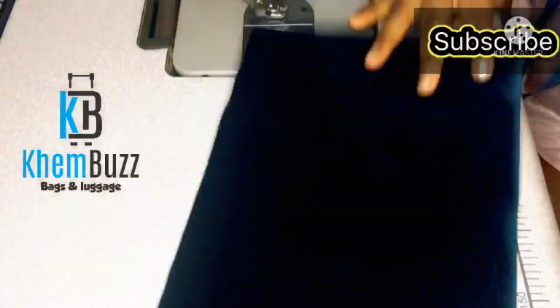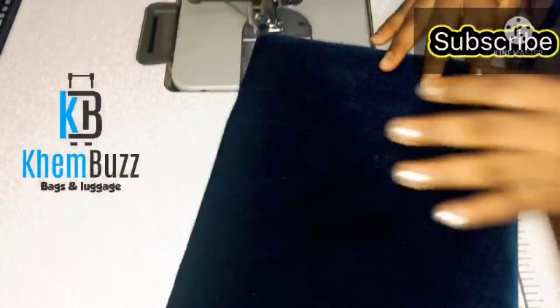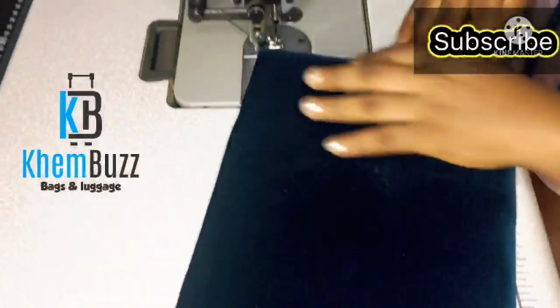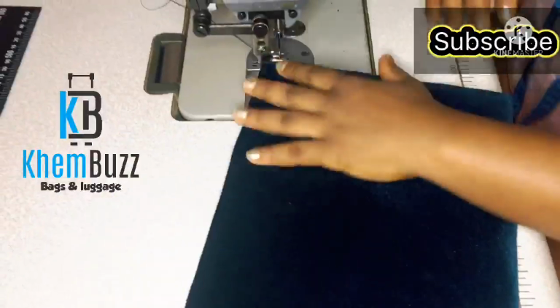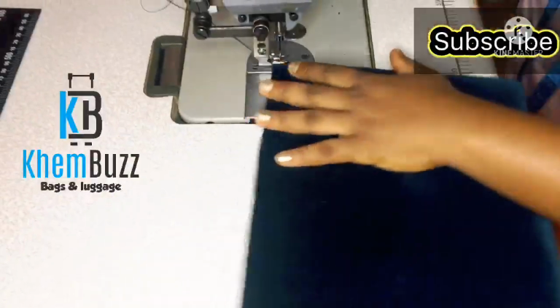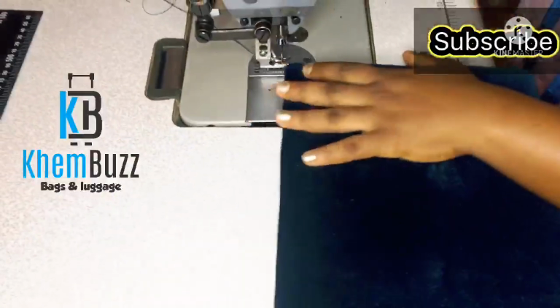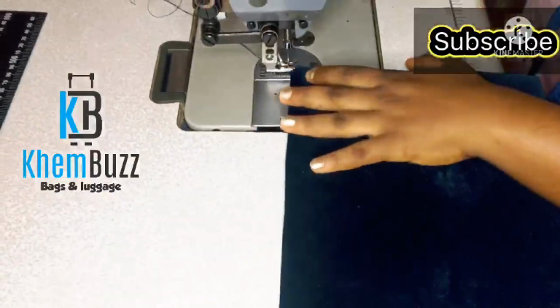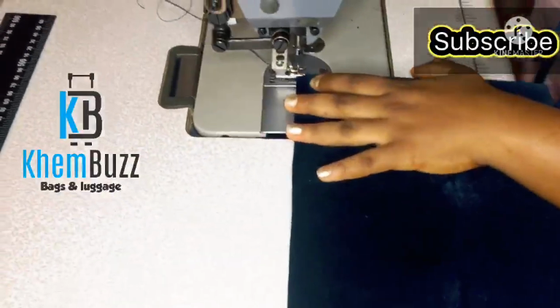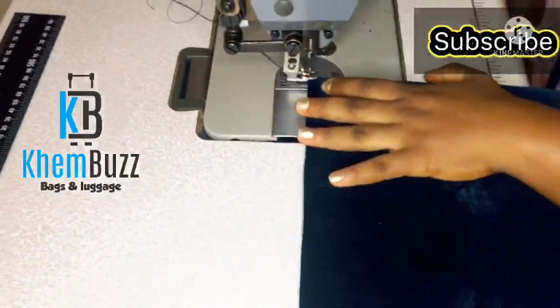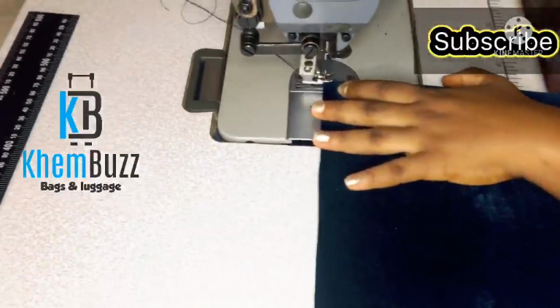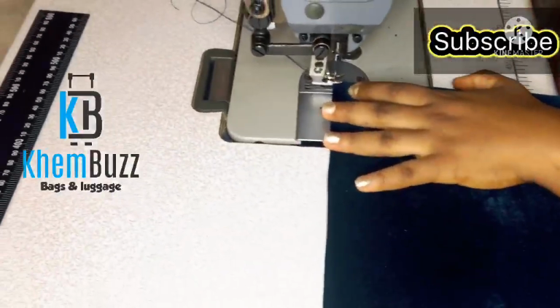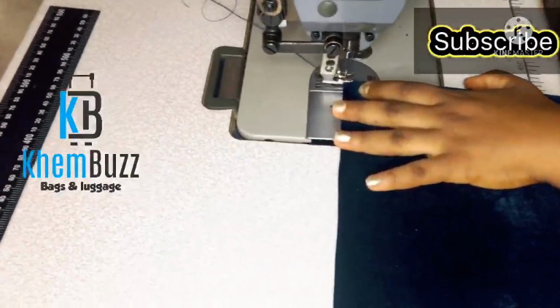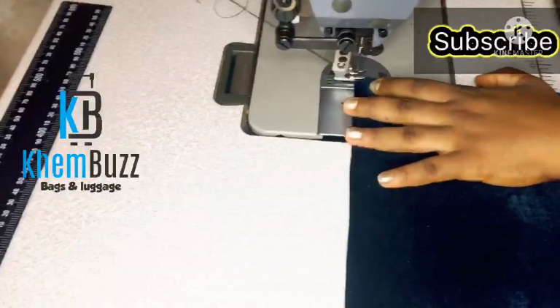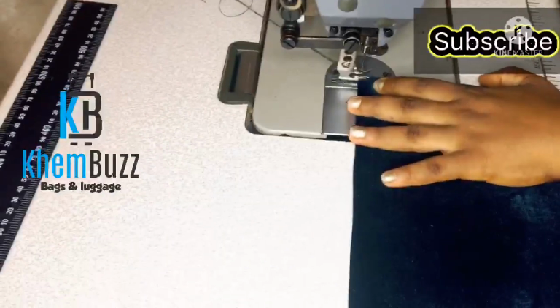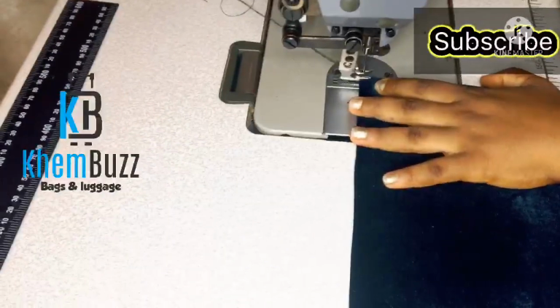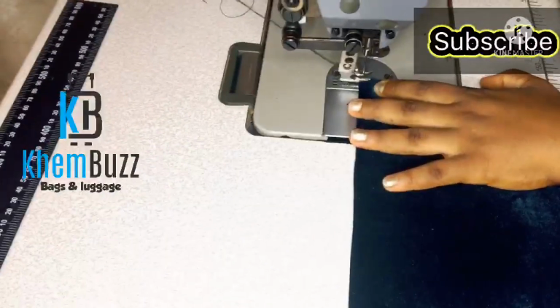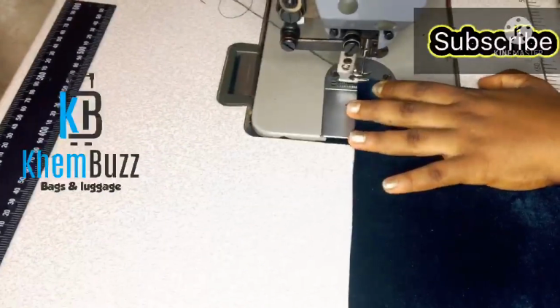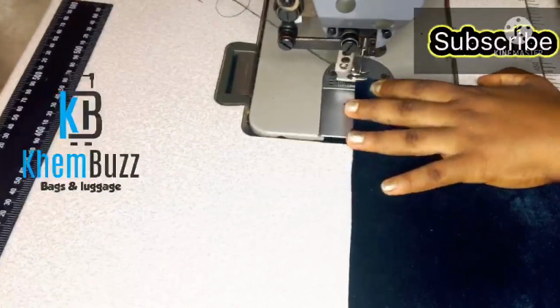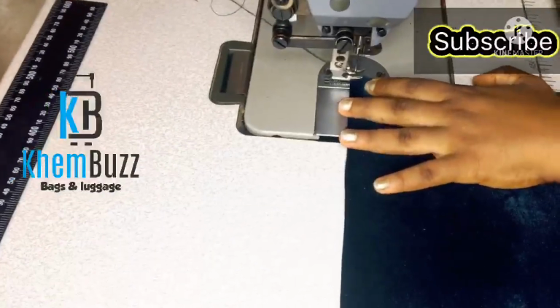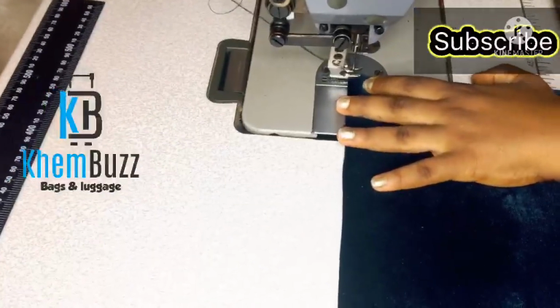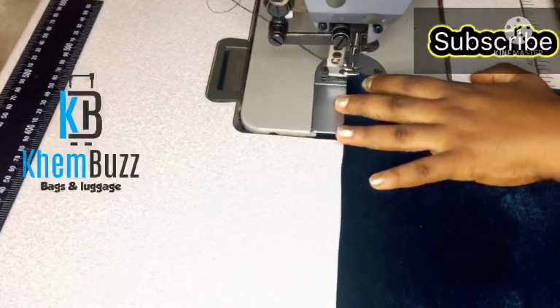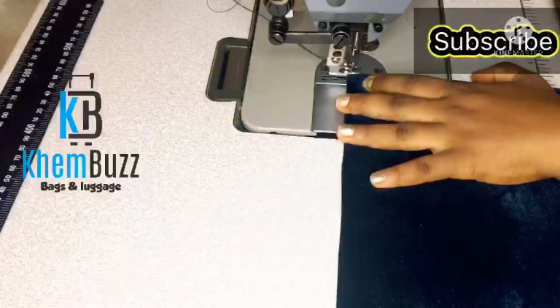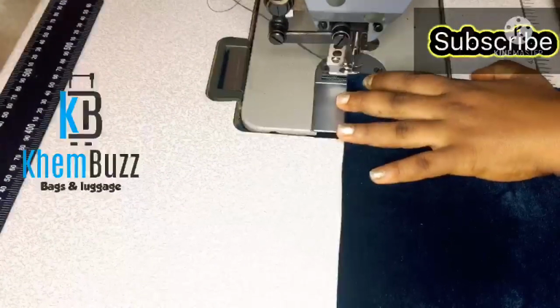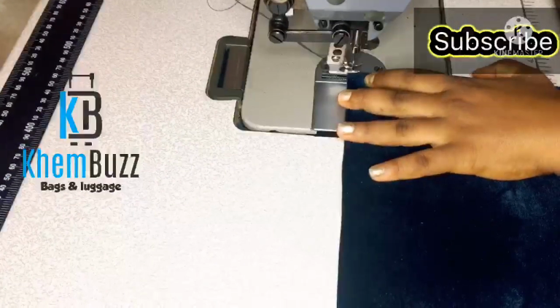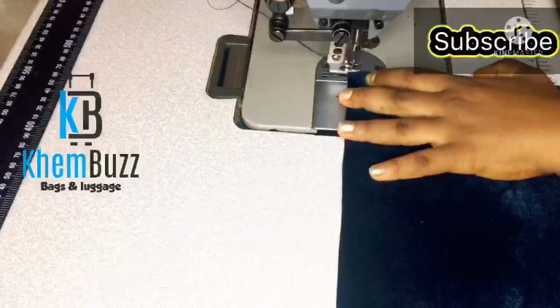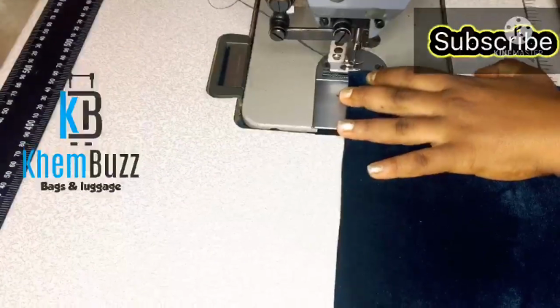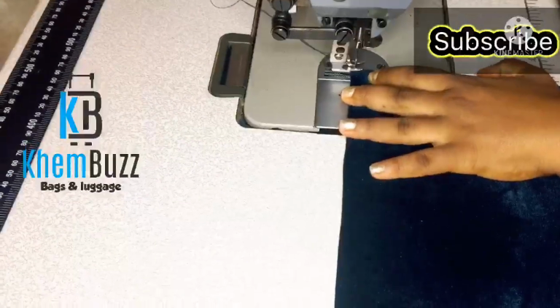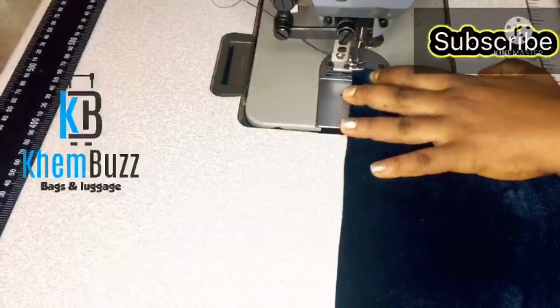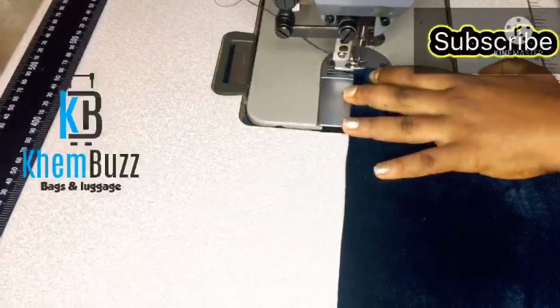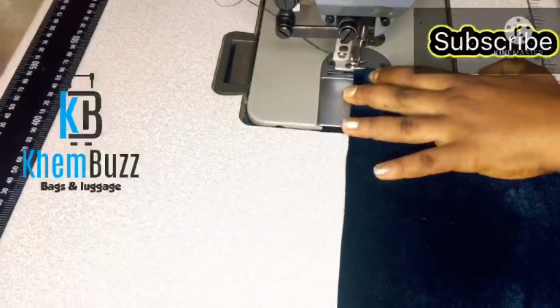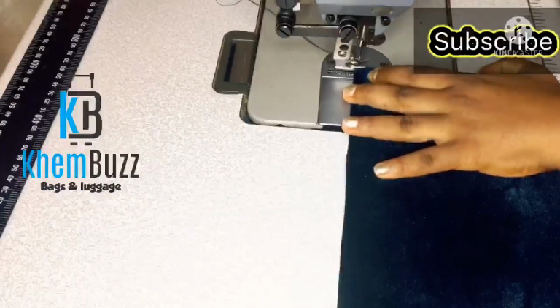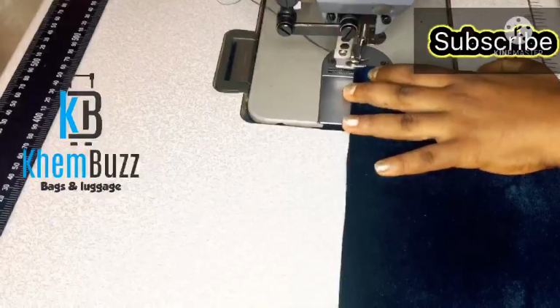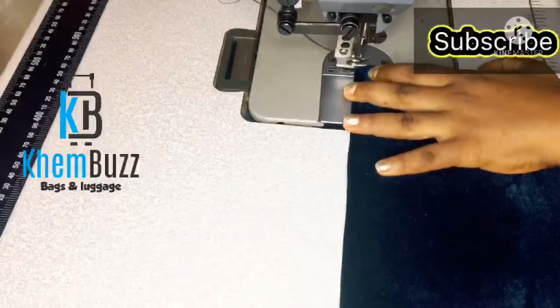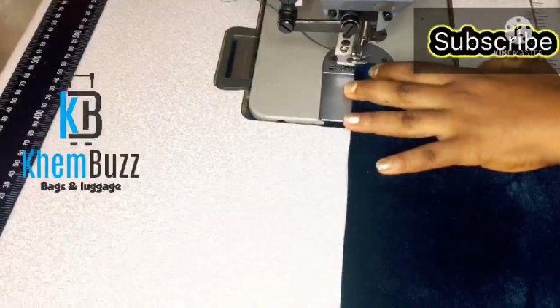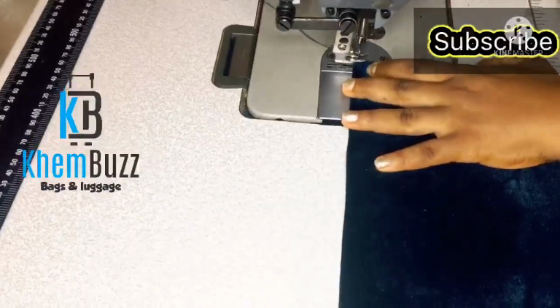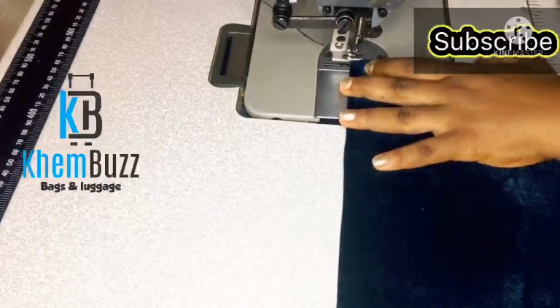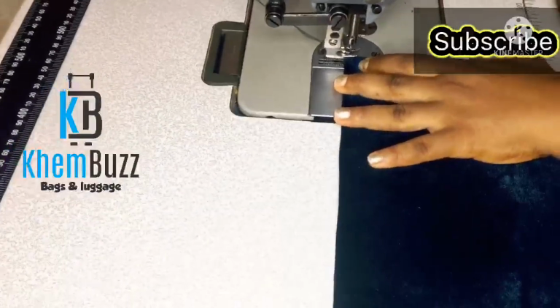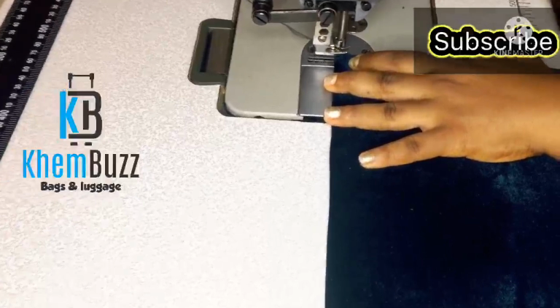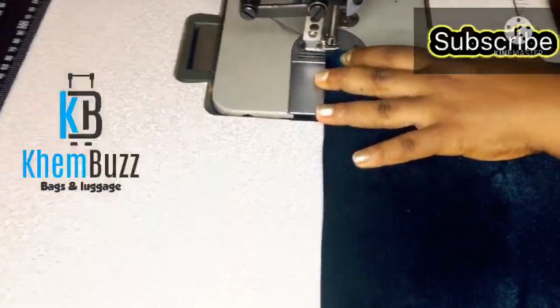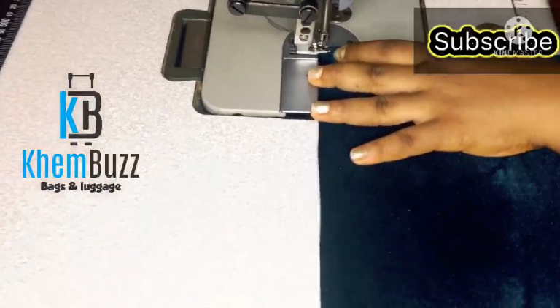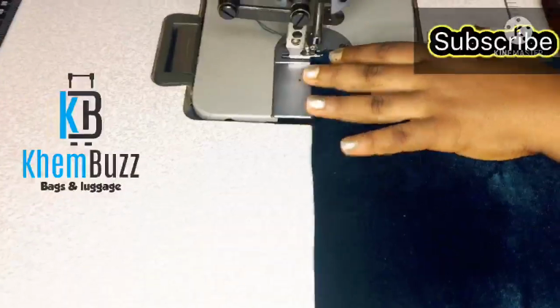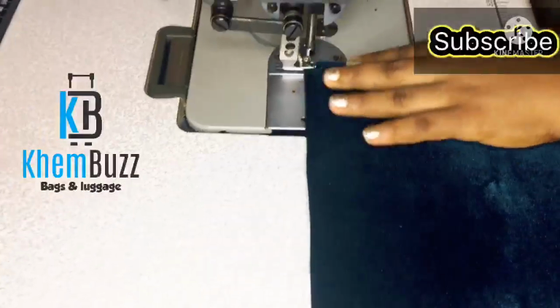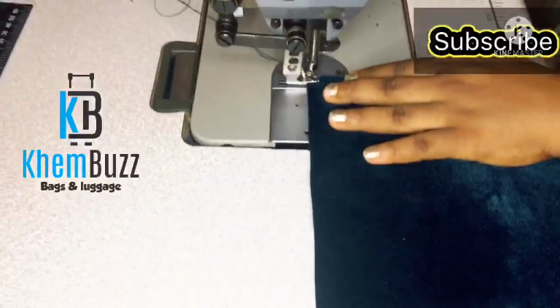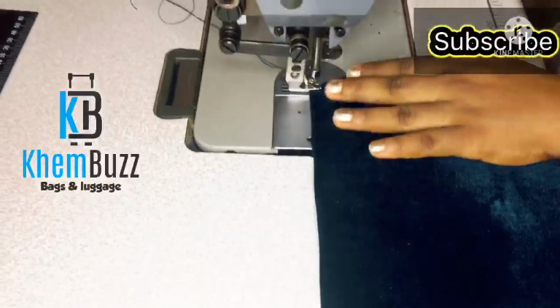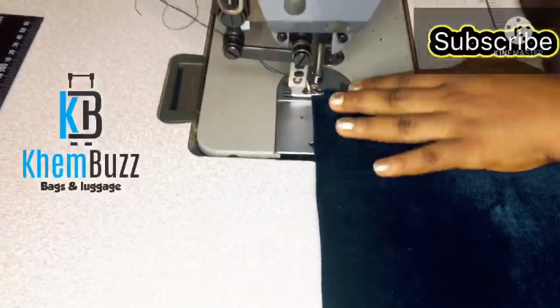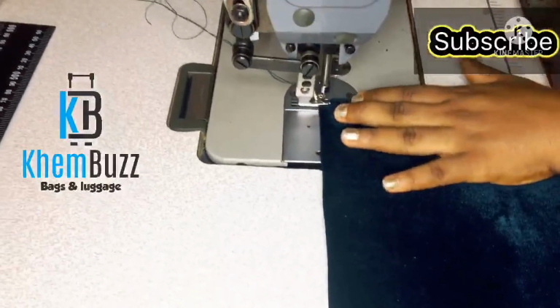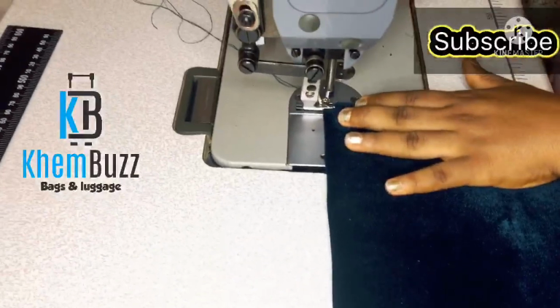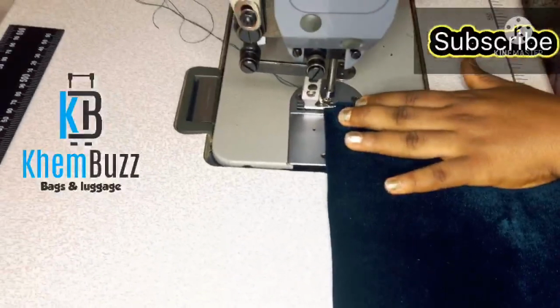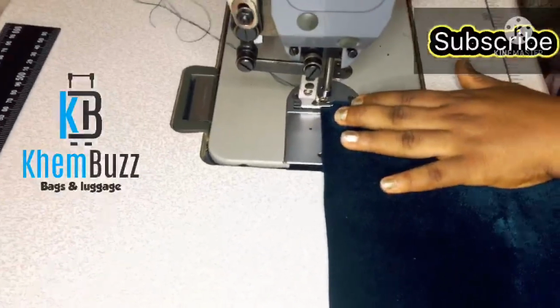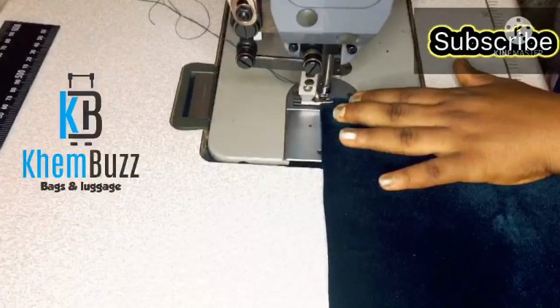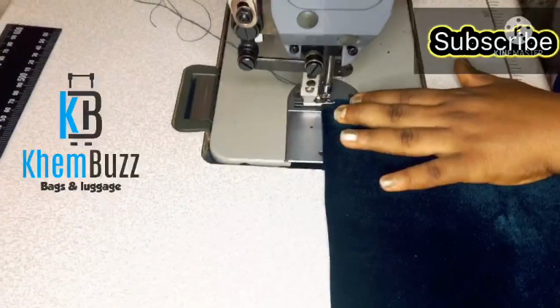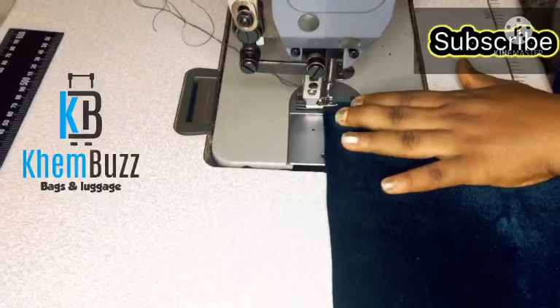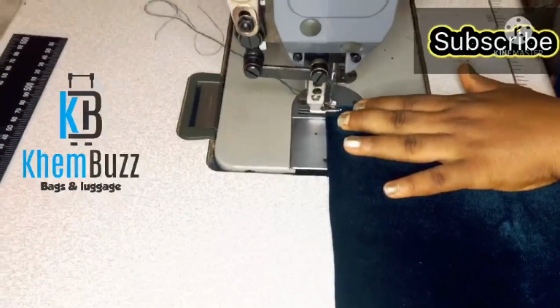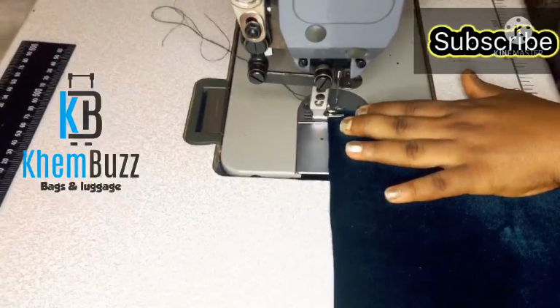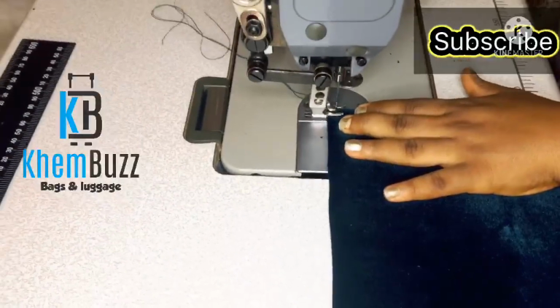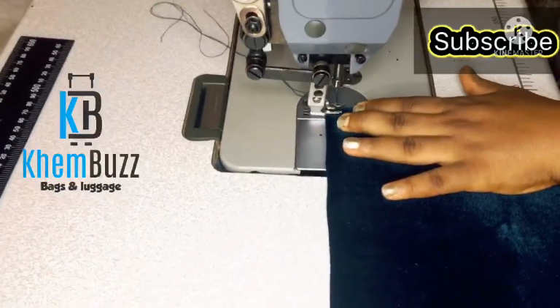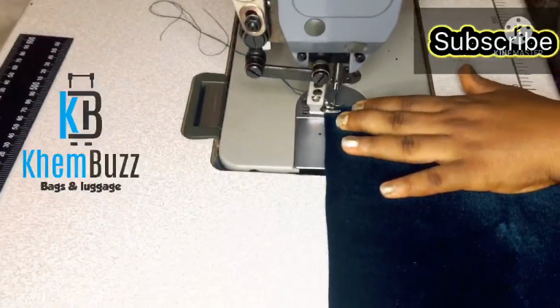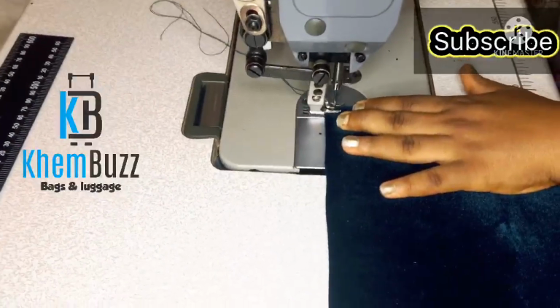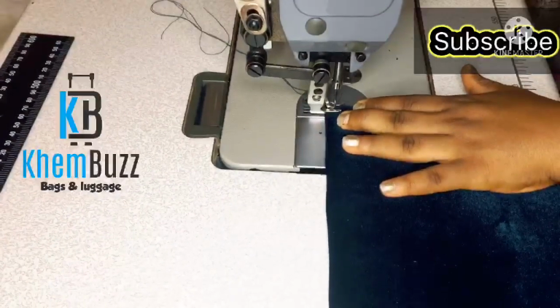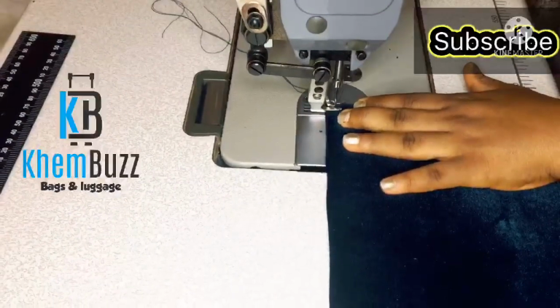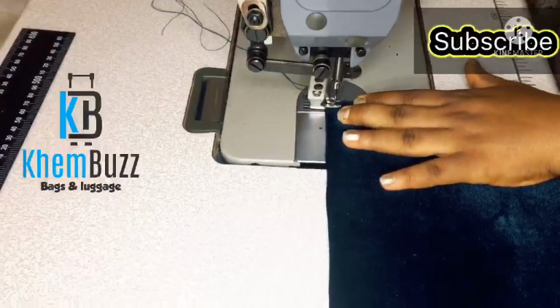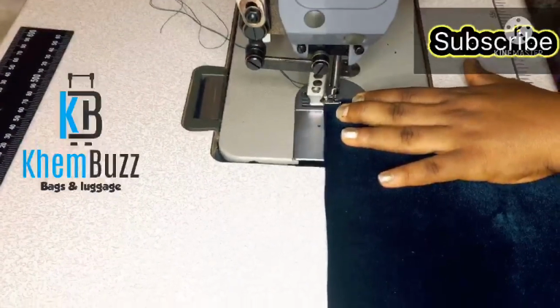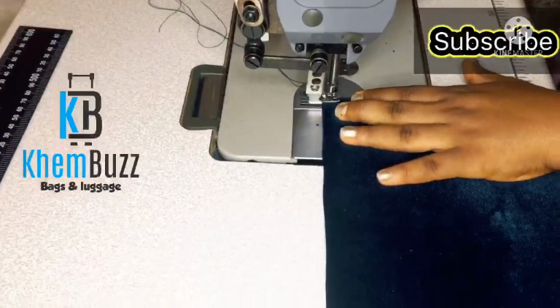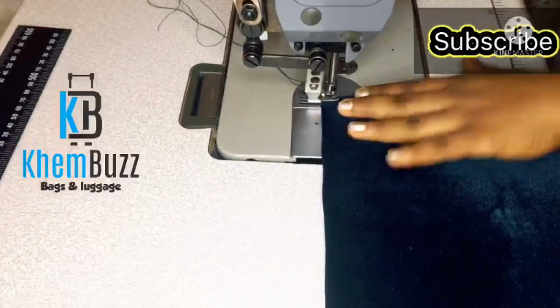I'm done wrapping it, so I'm just going to take my flatbed machine and go around.